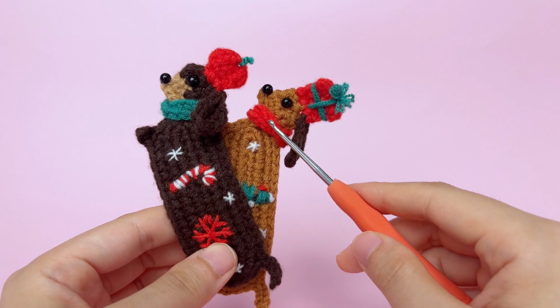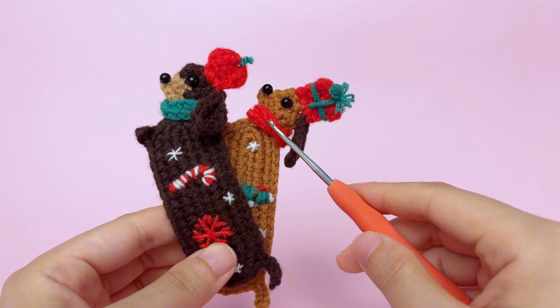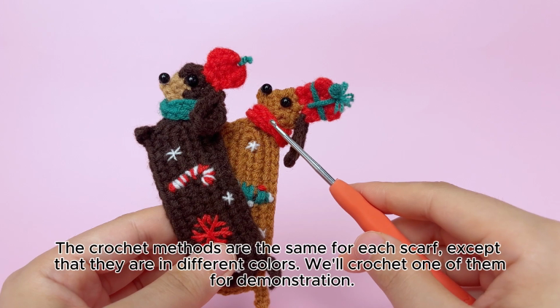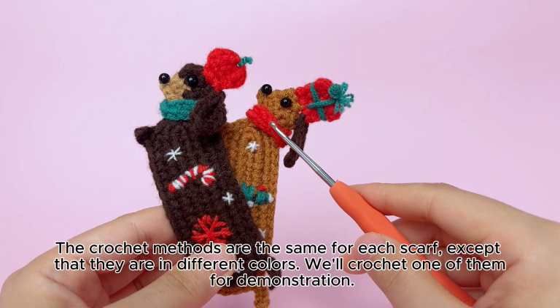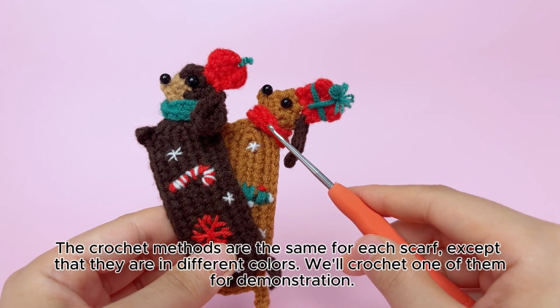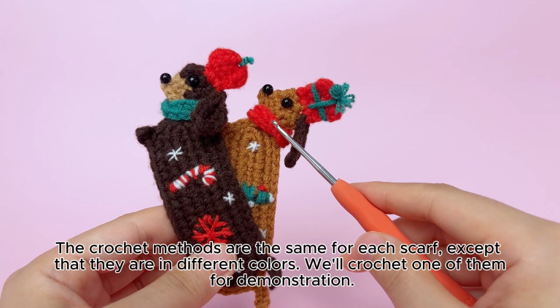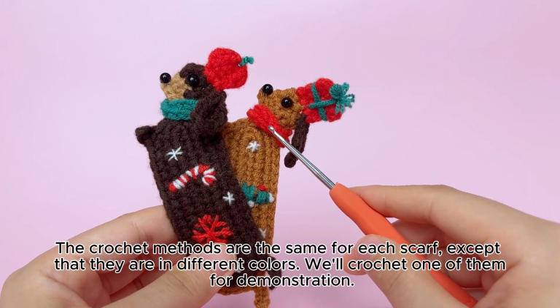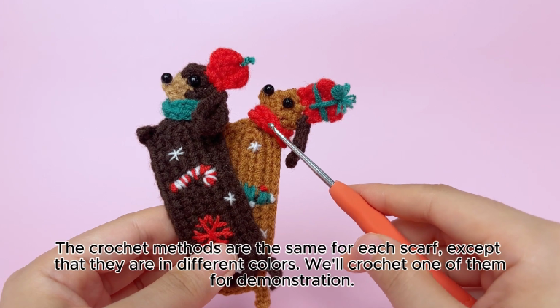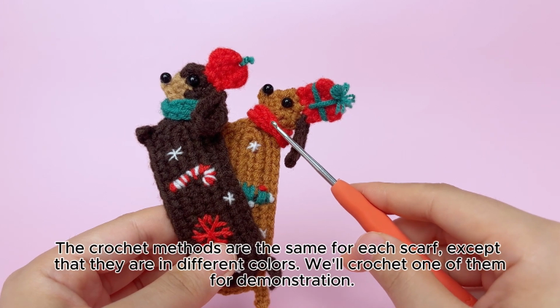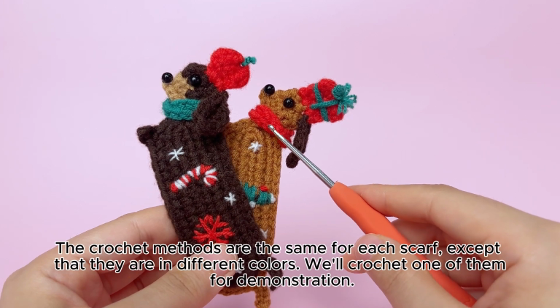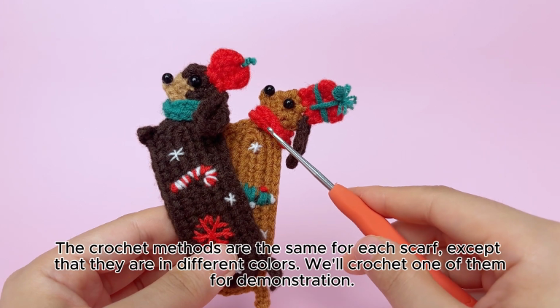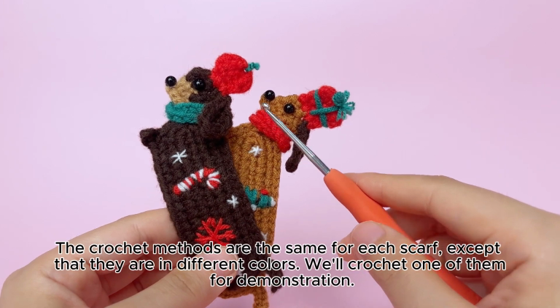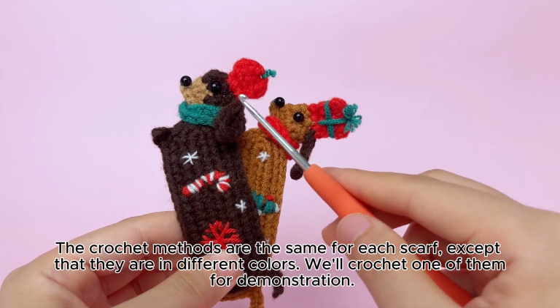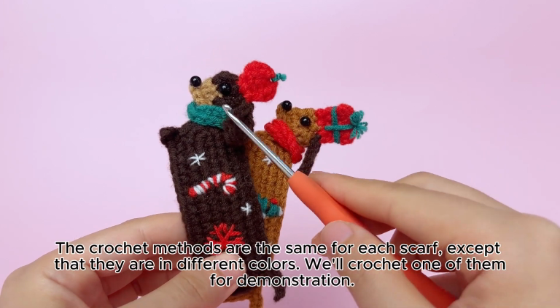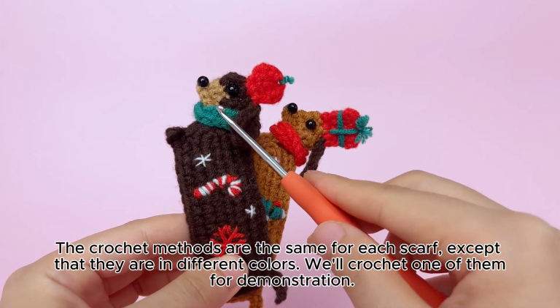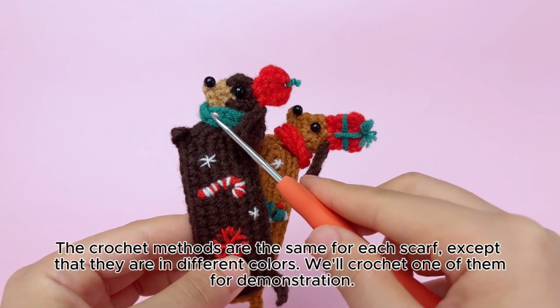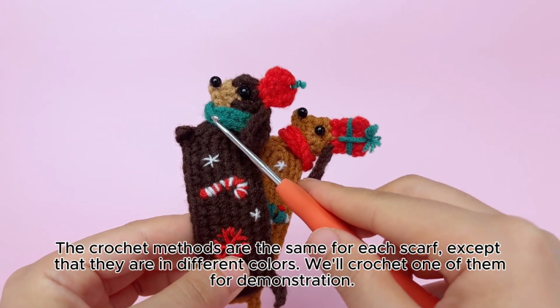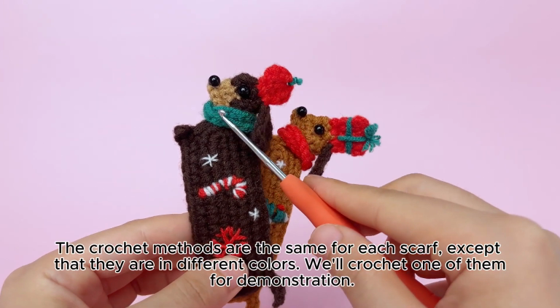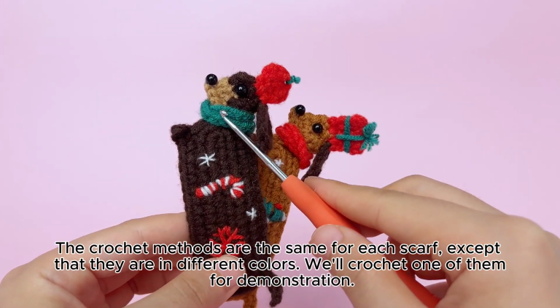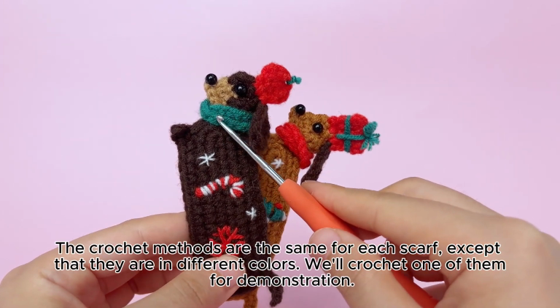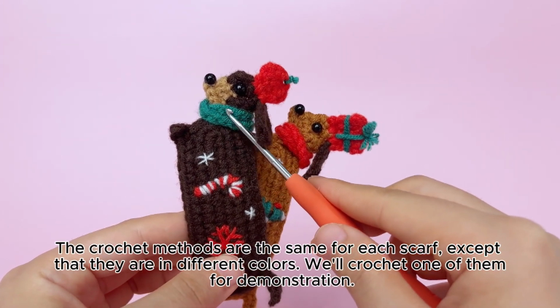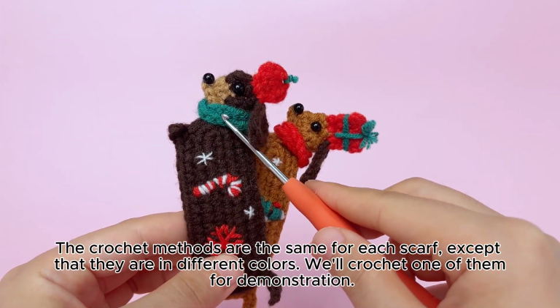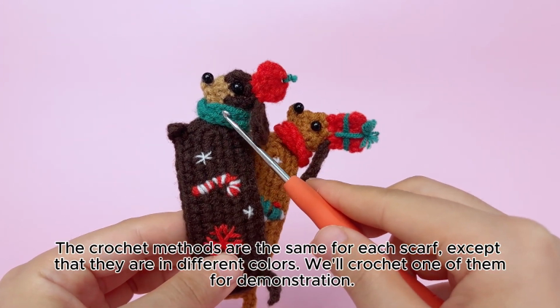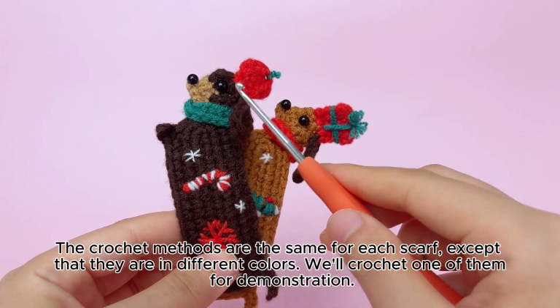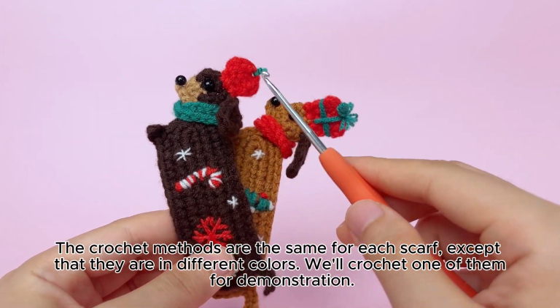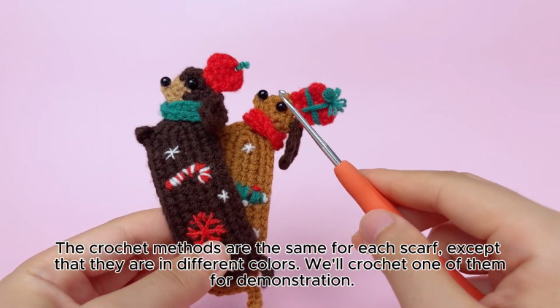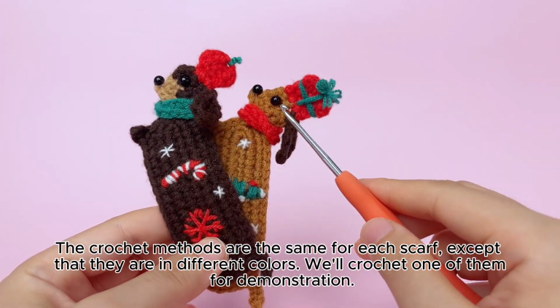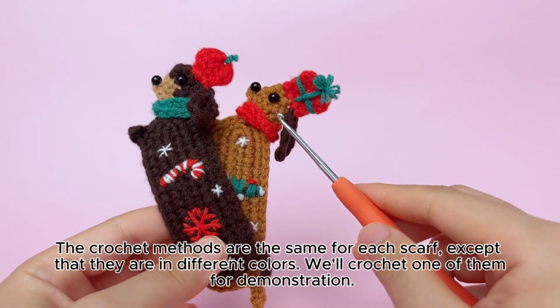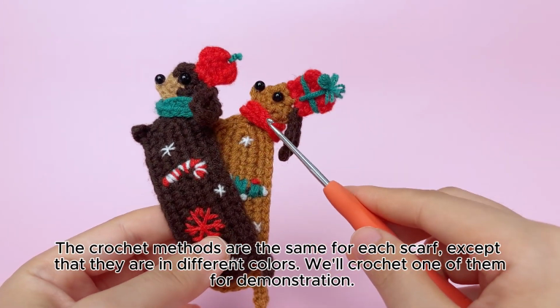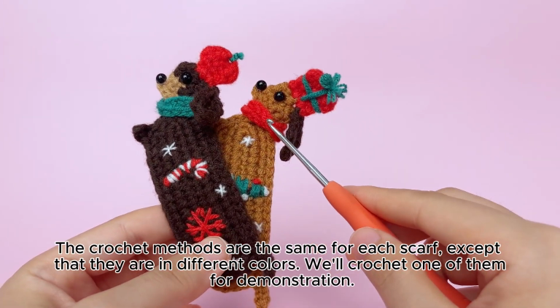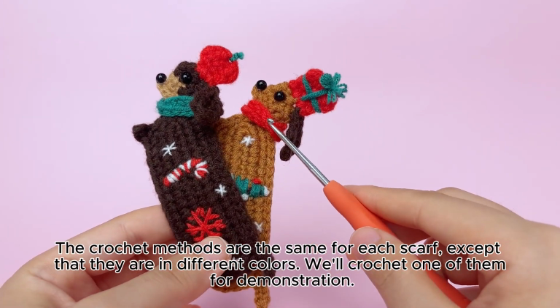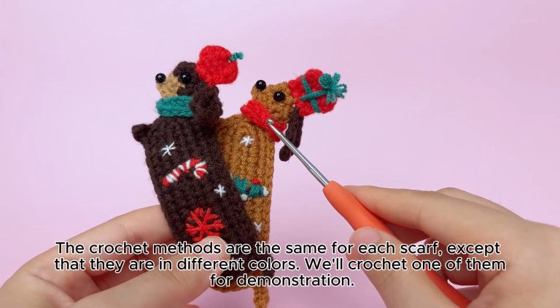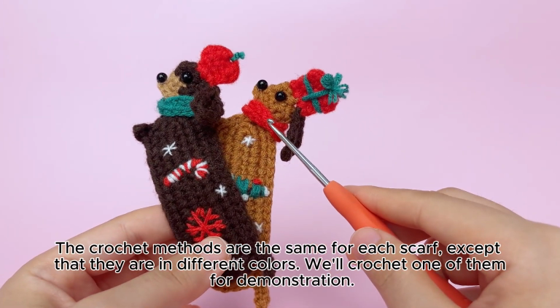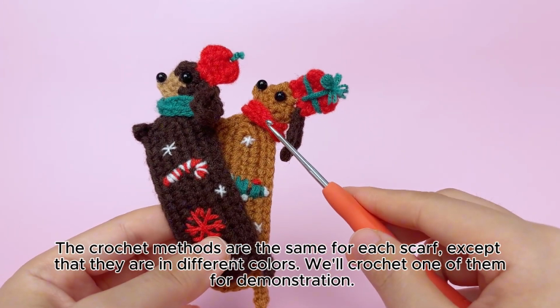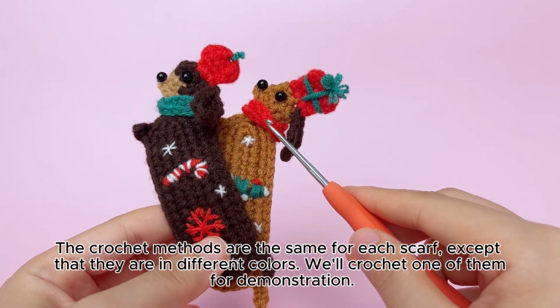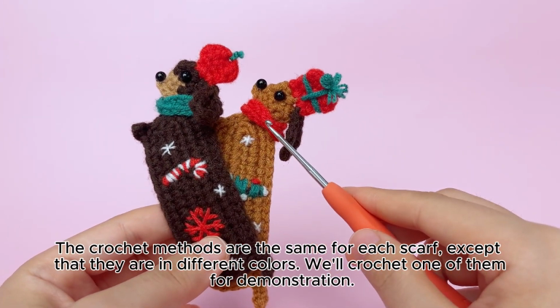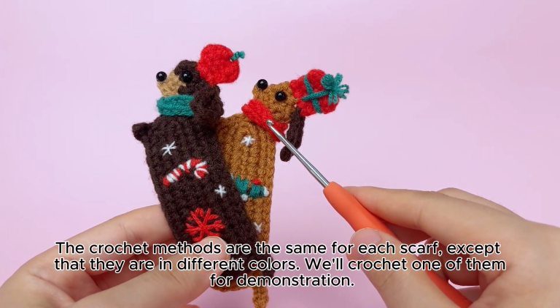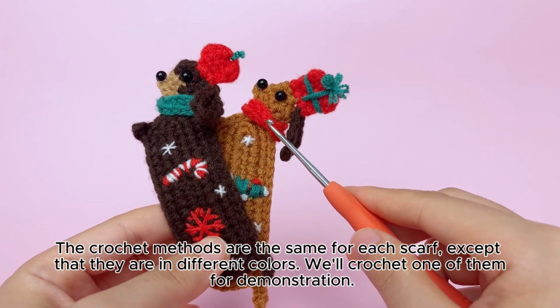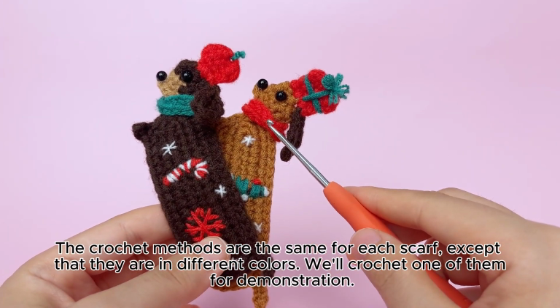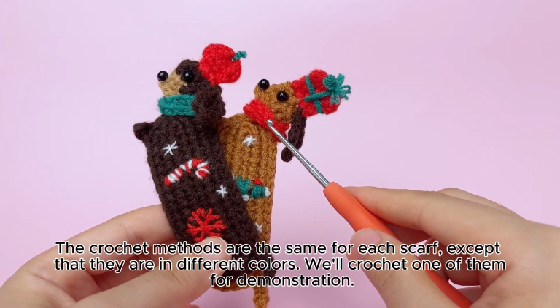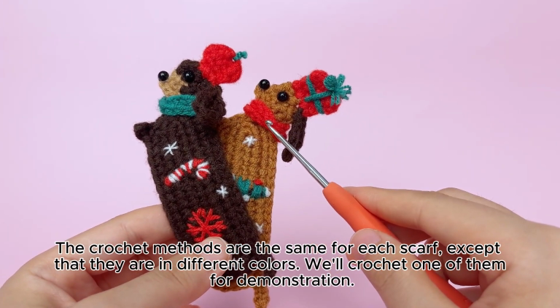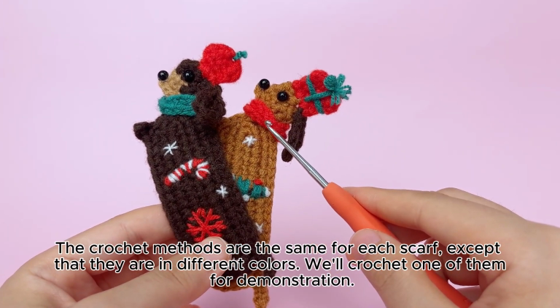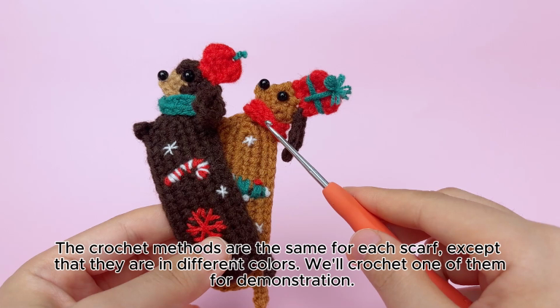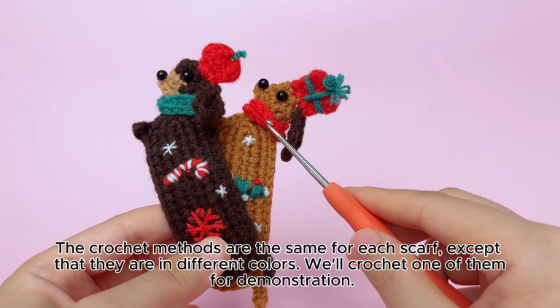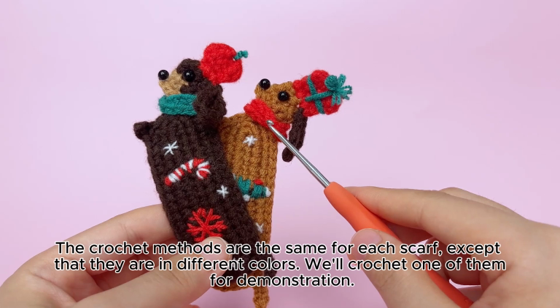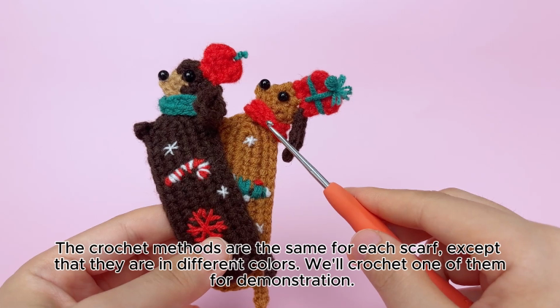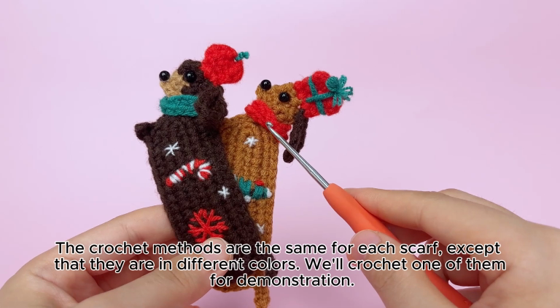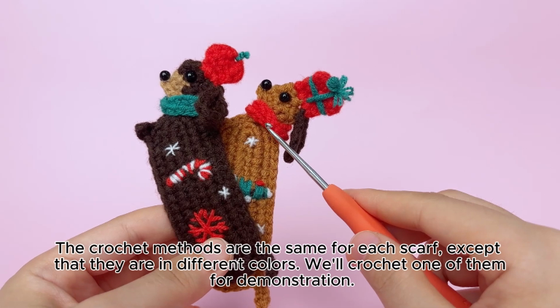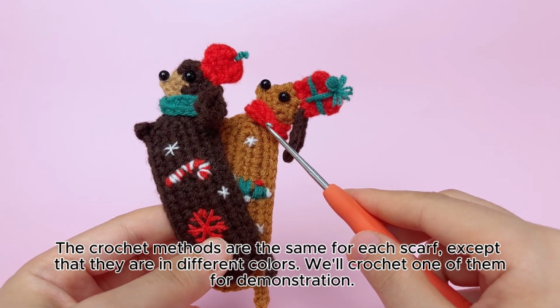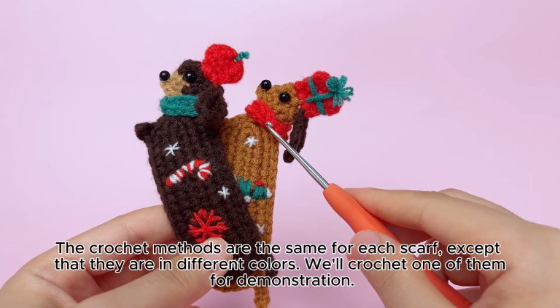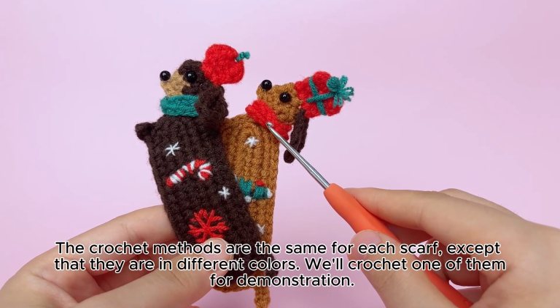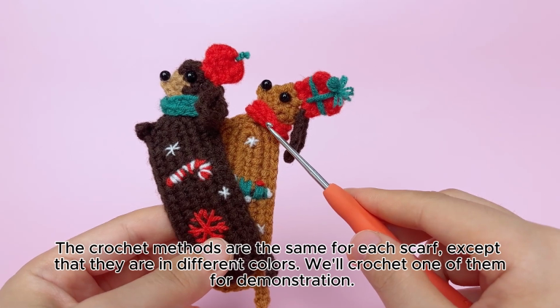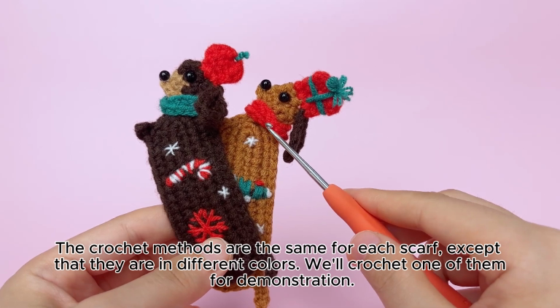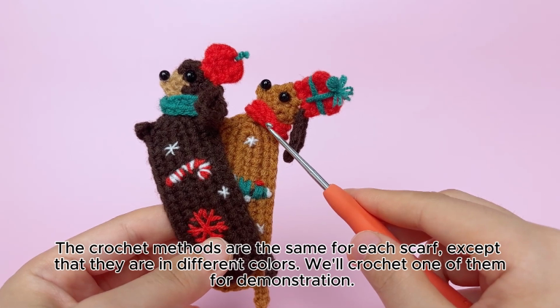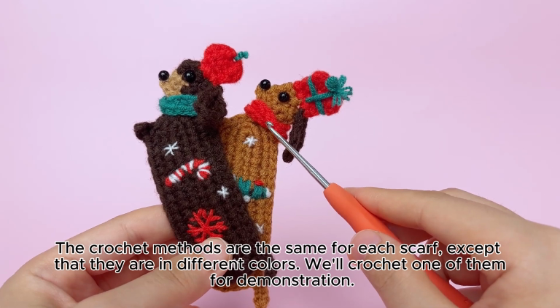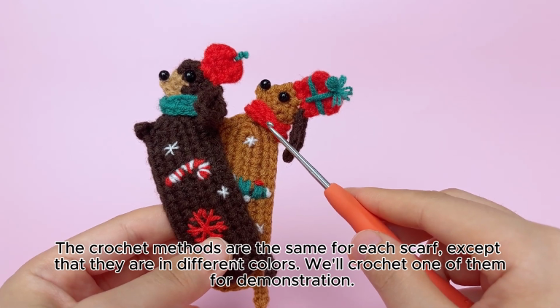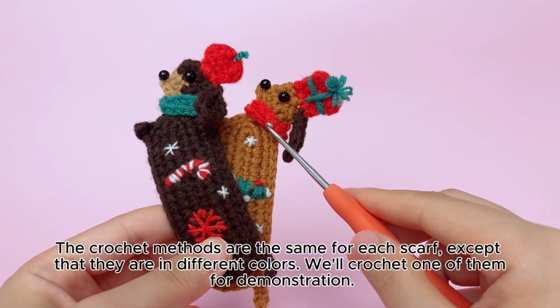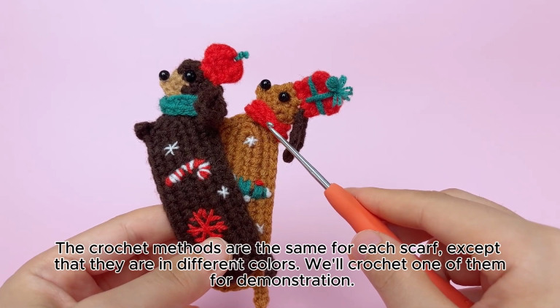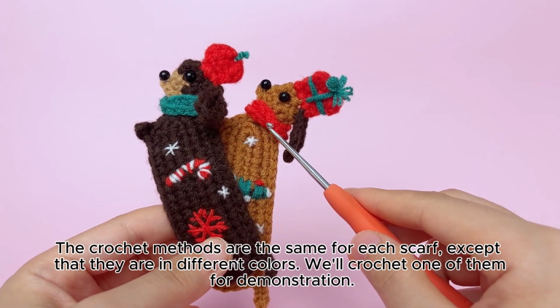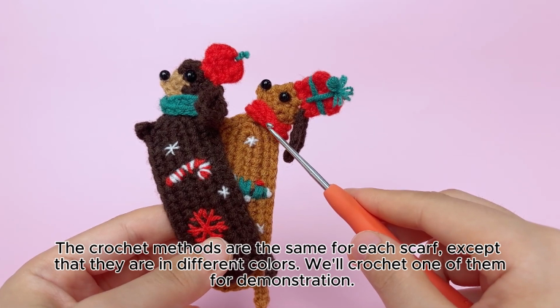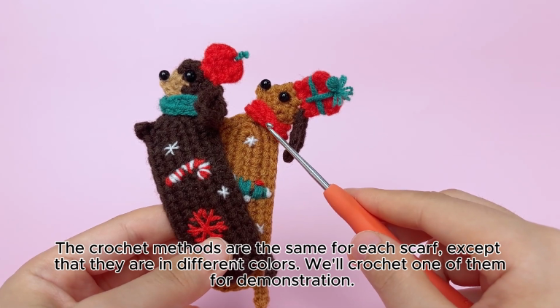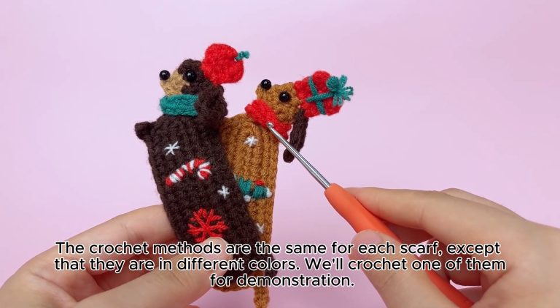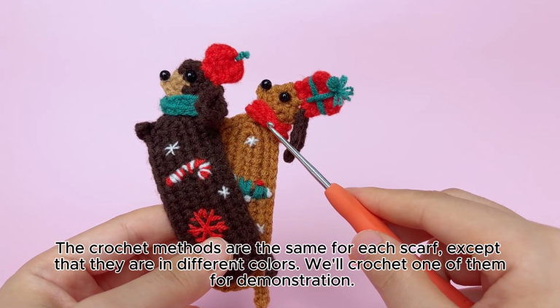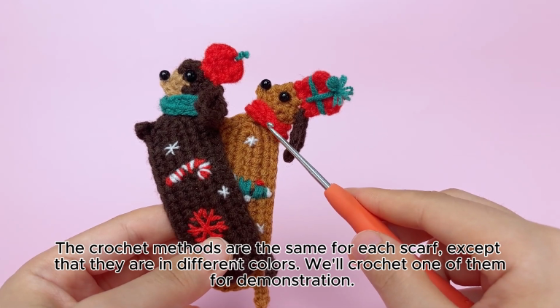The crochet methods are the same for each scarf, except that they are in different colors. We'll crochet one of them for demonstration.